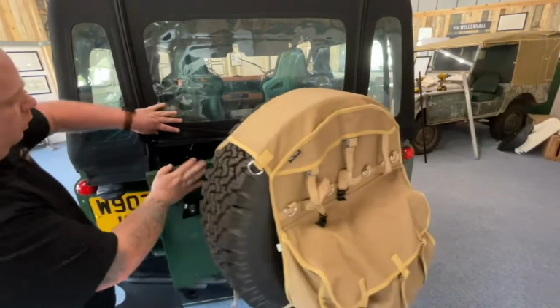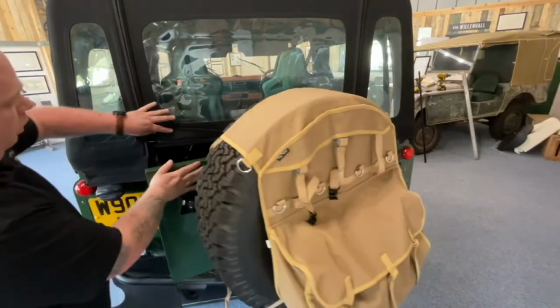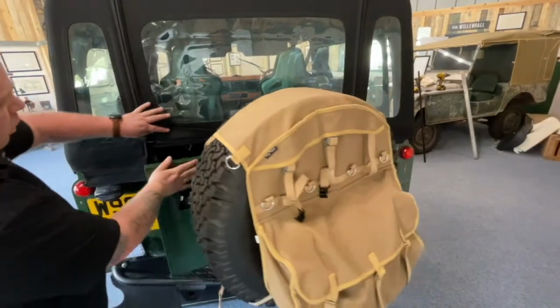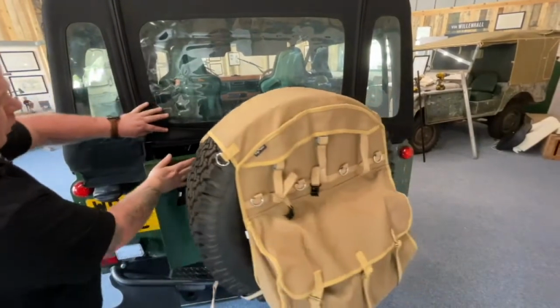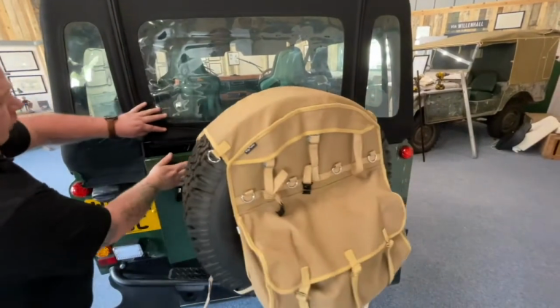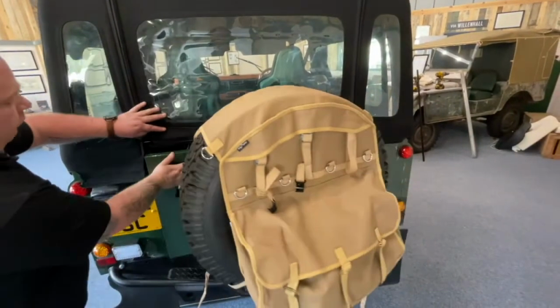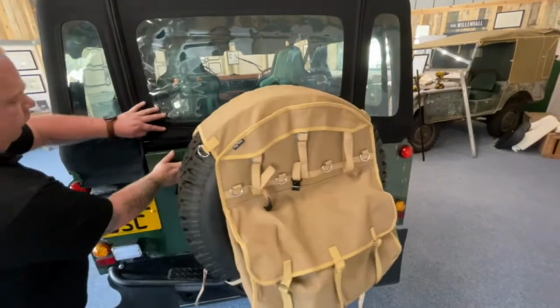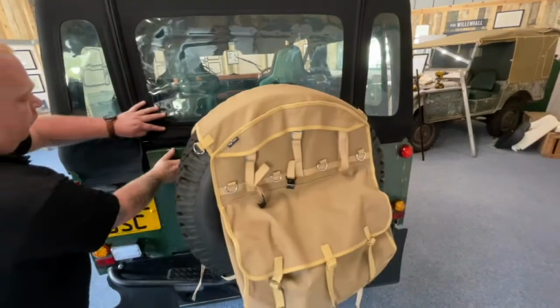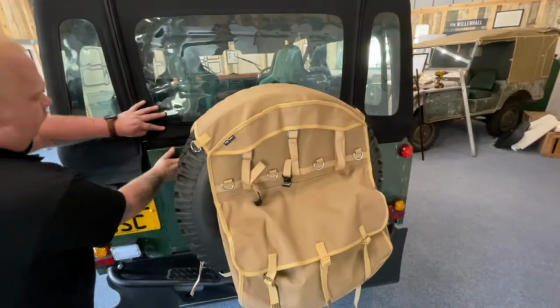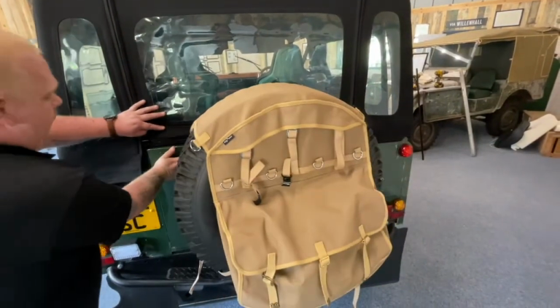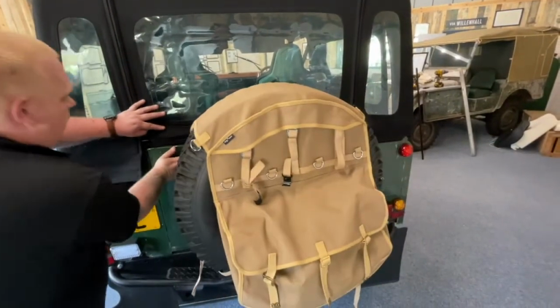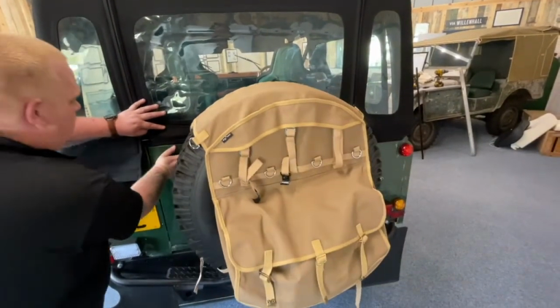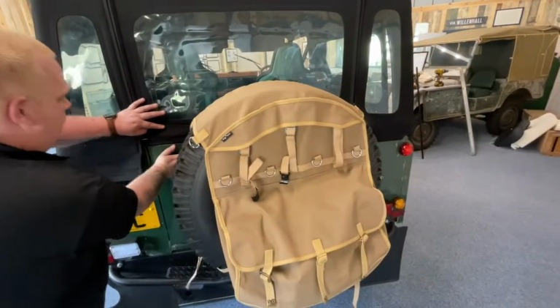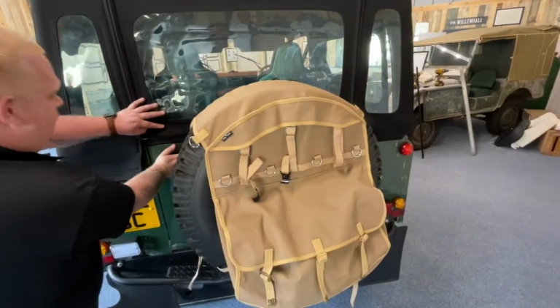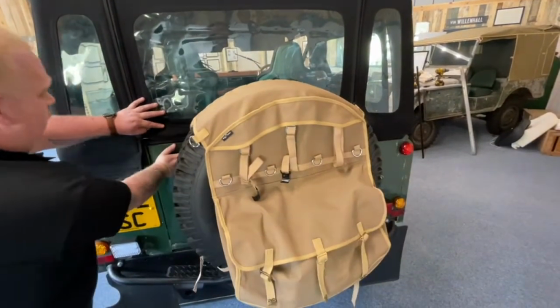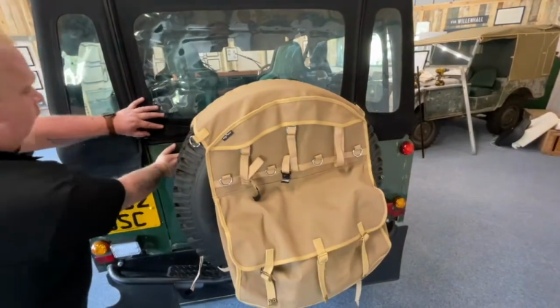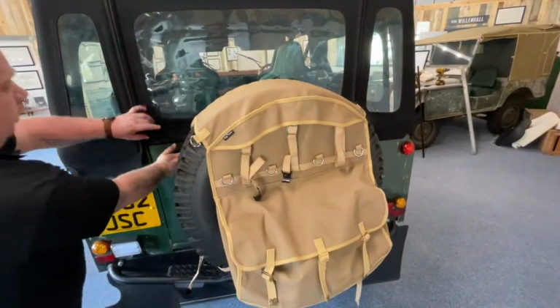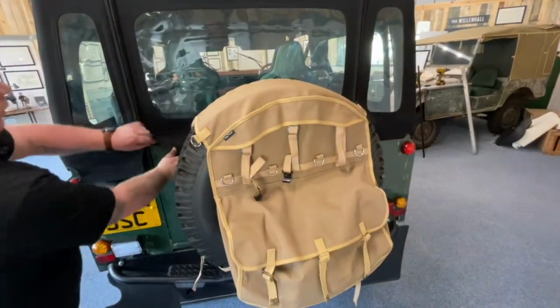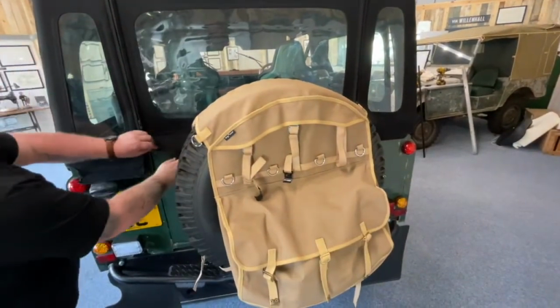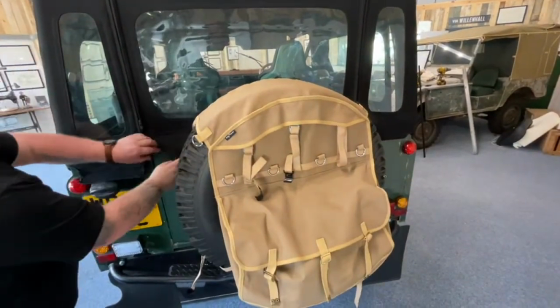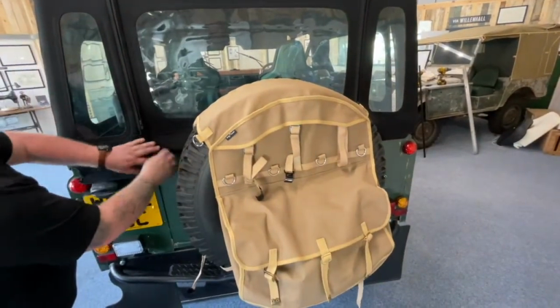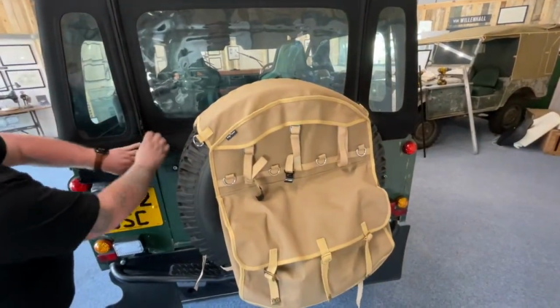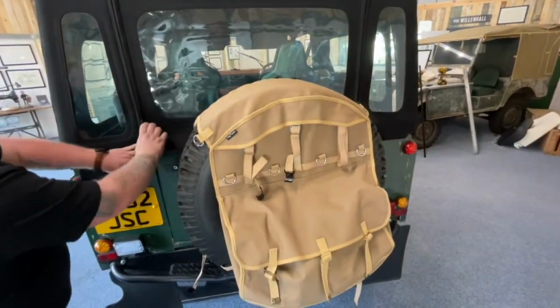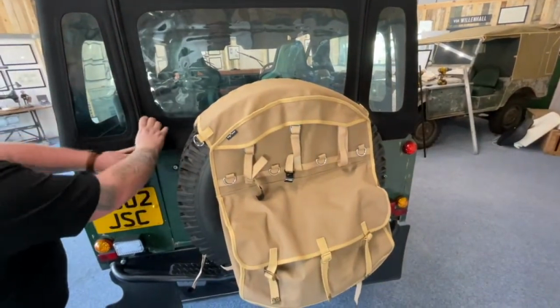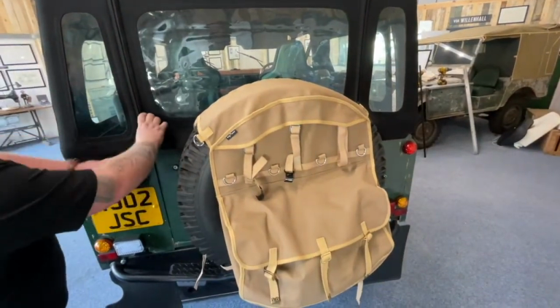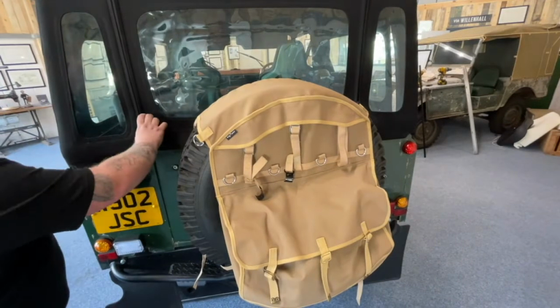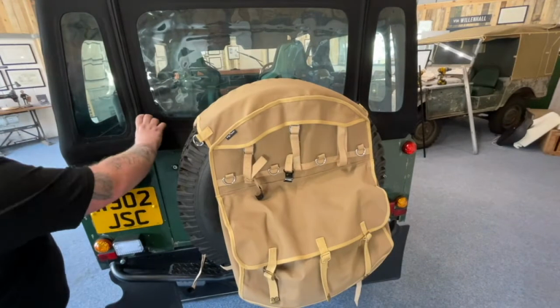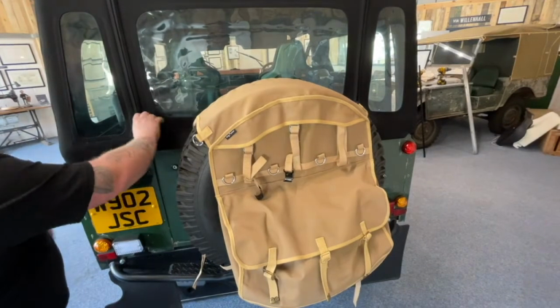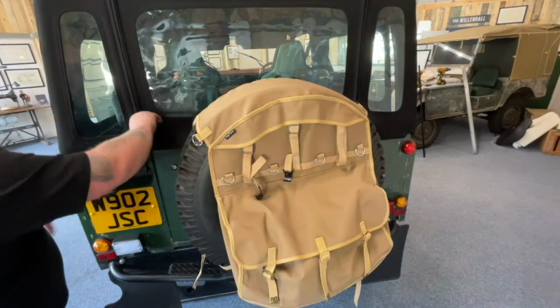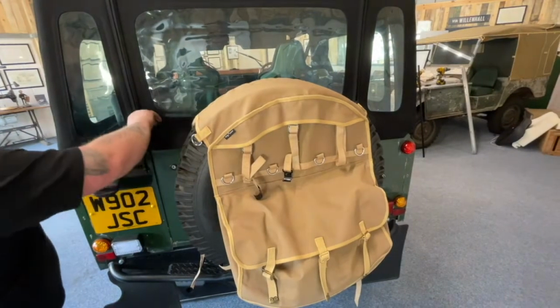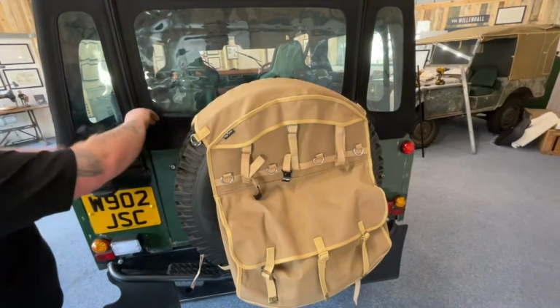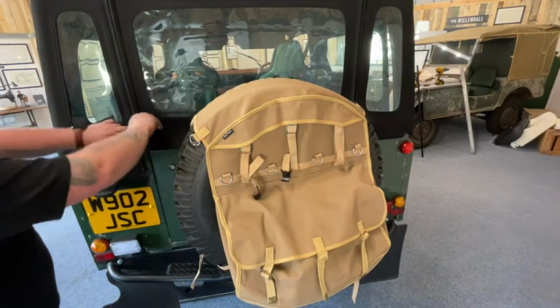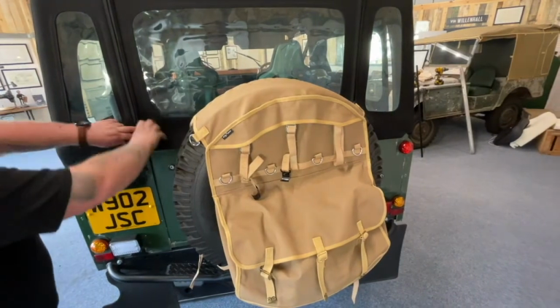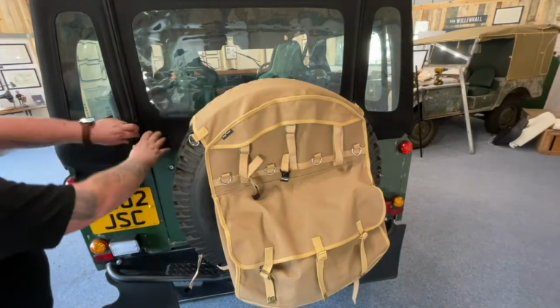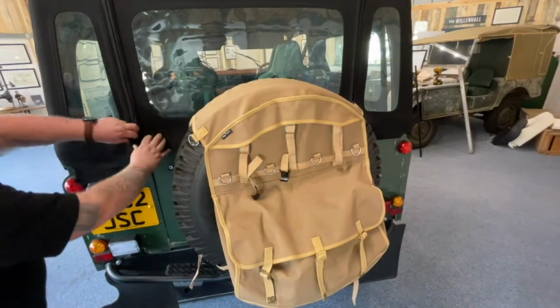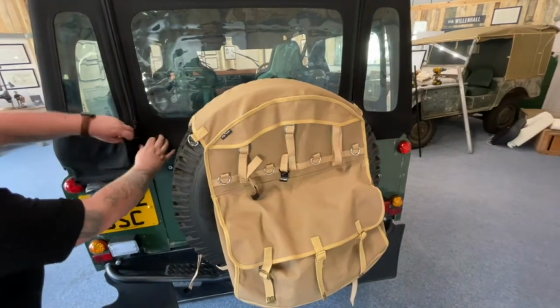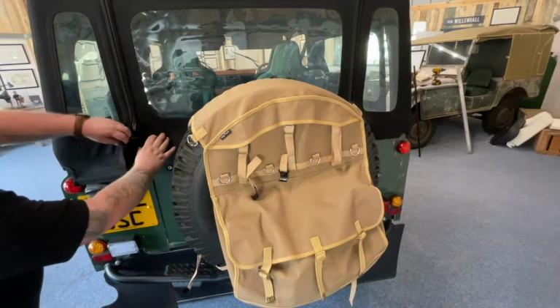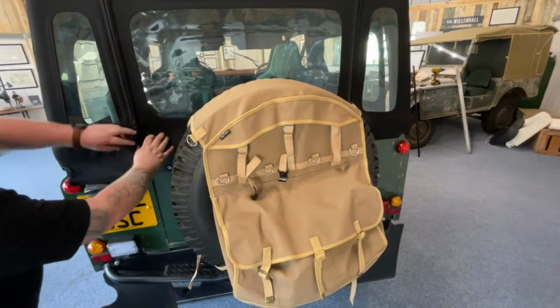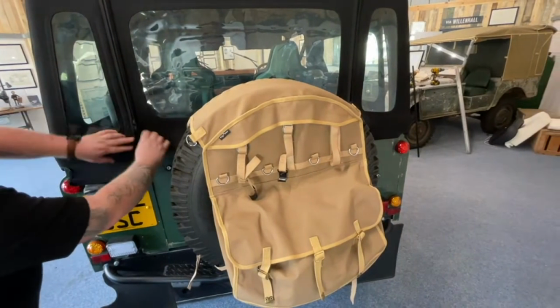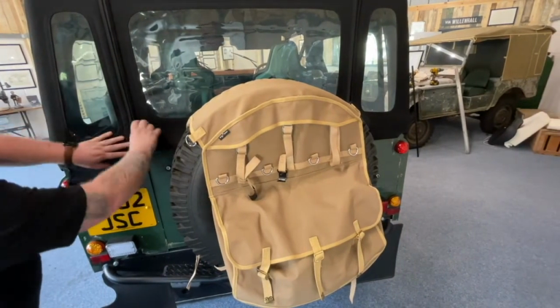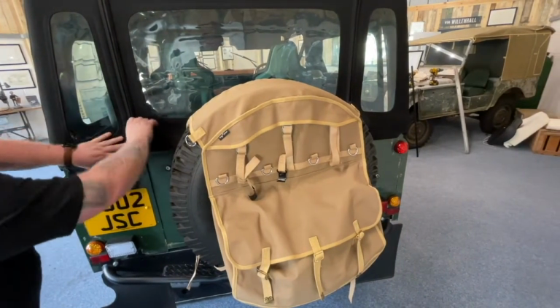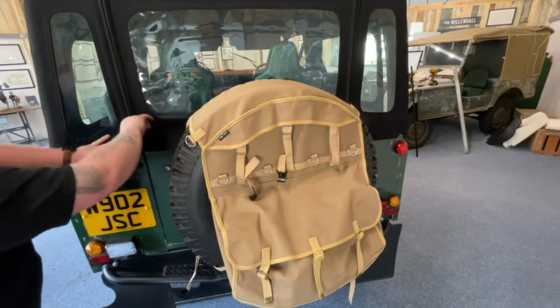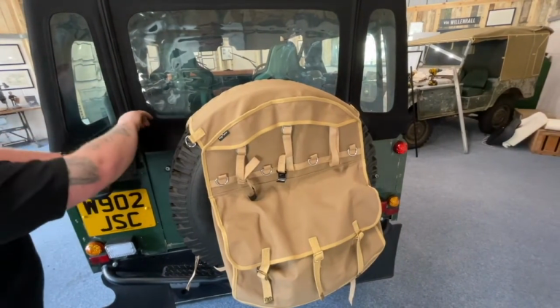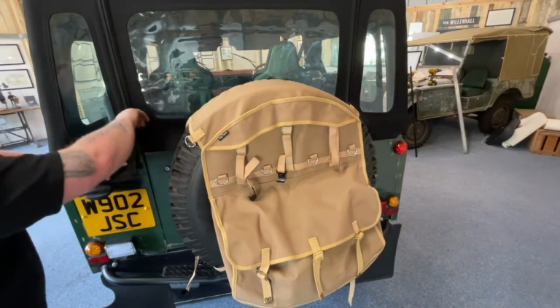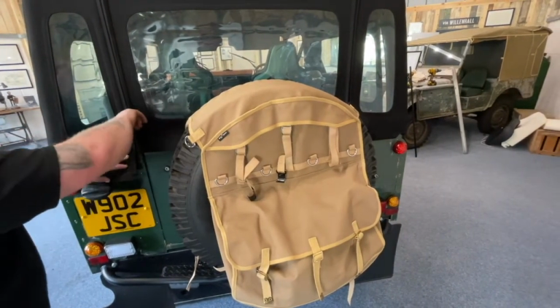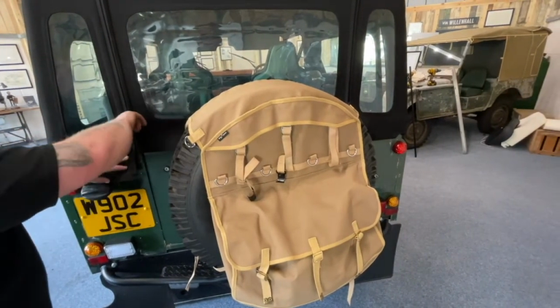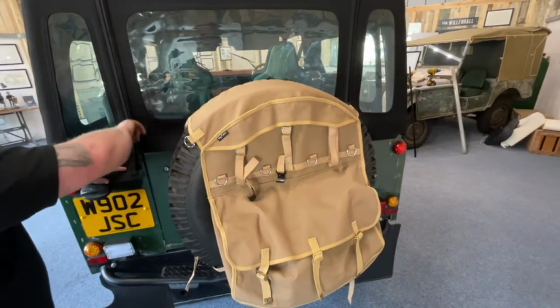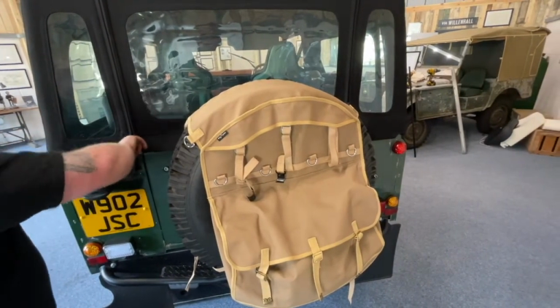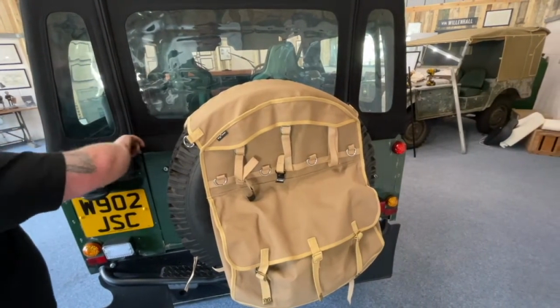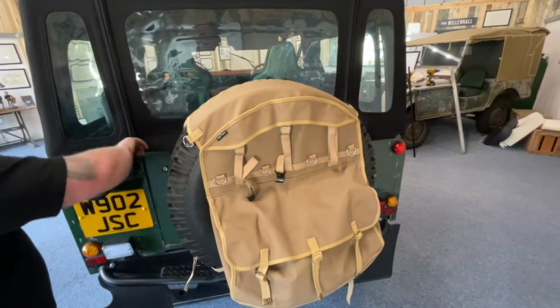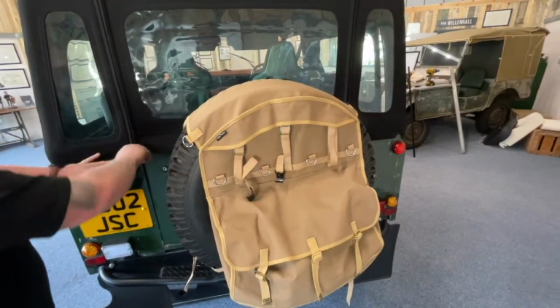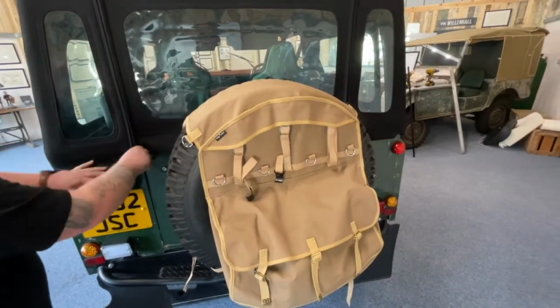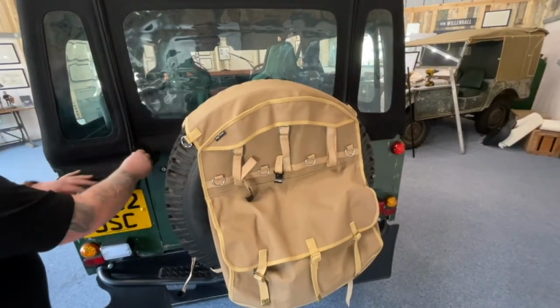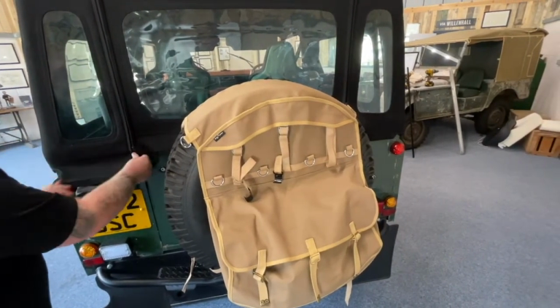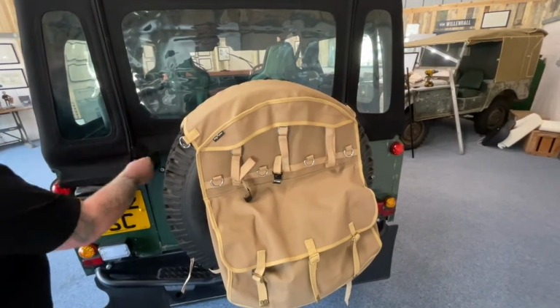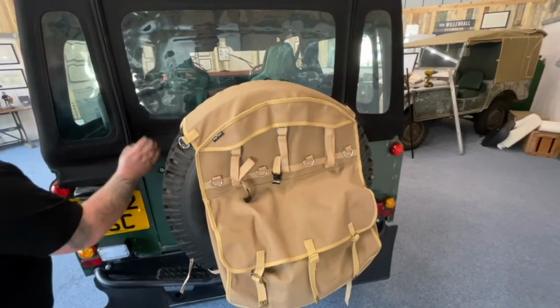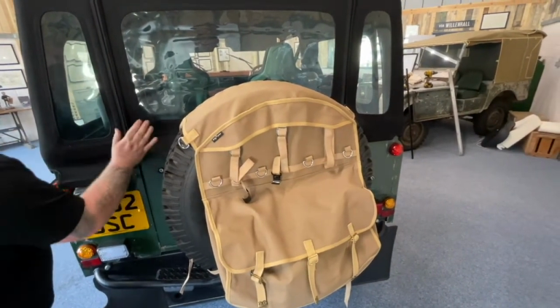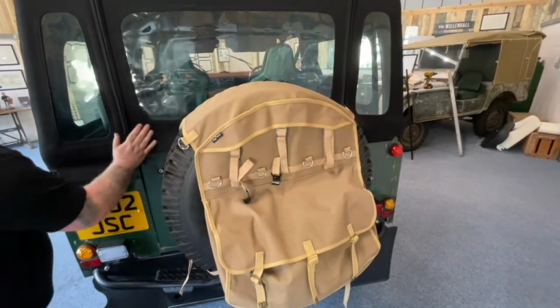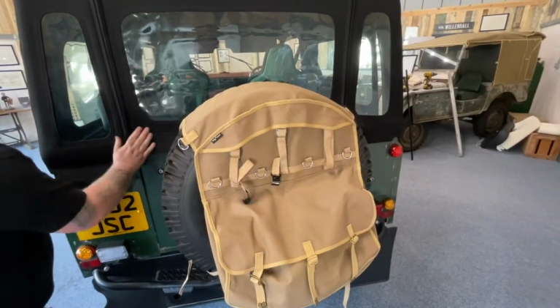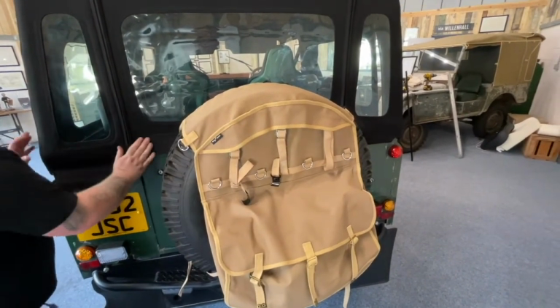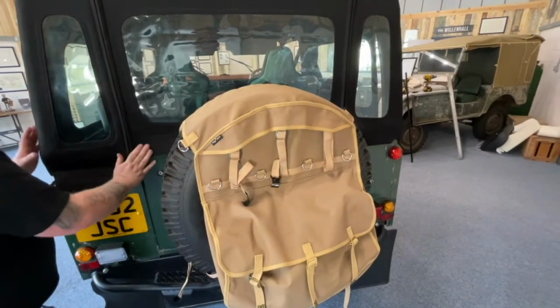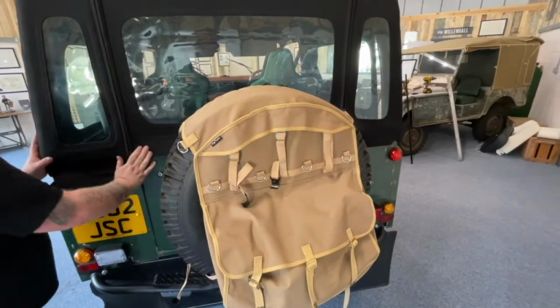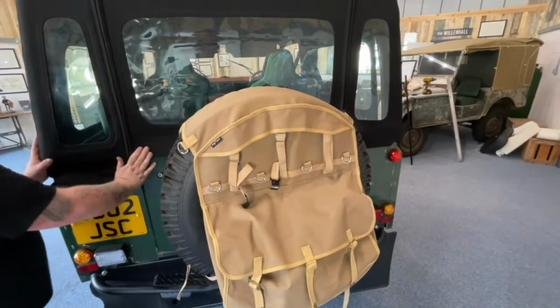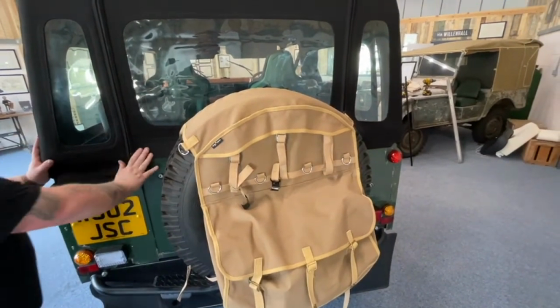Depending on whether you've got a swing-away rear door or a drop-down, close your rear door and put your zip in.